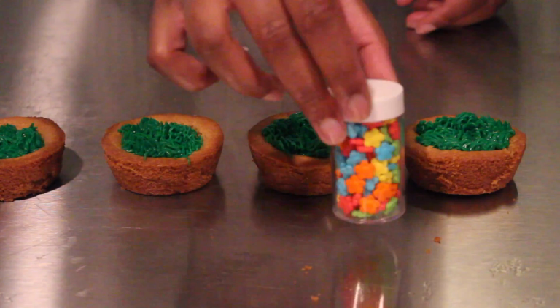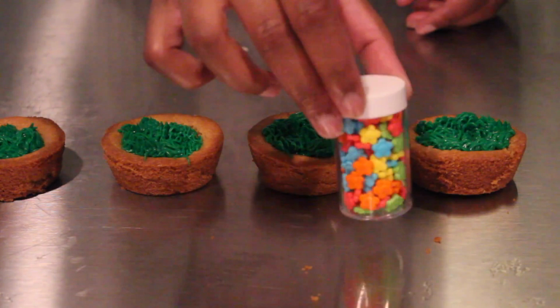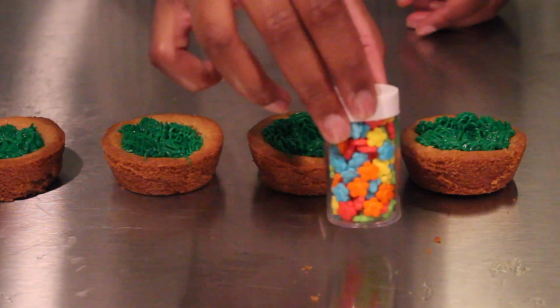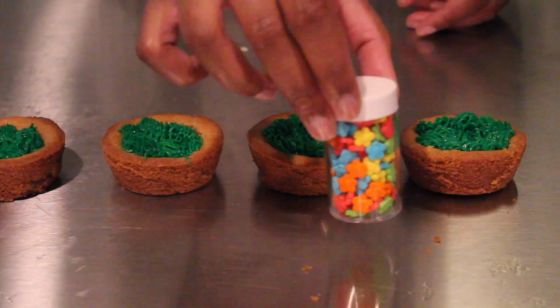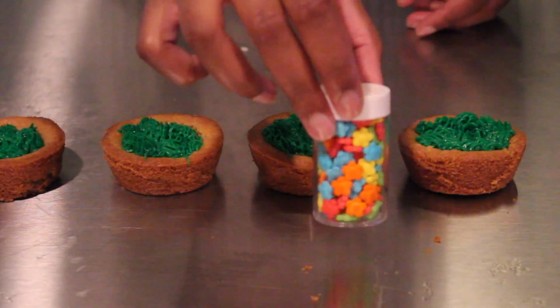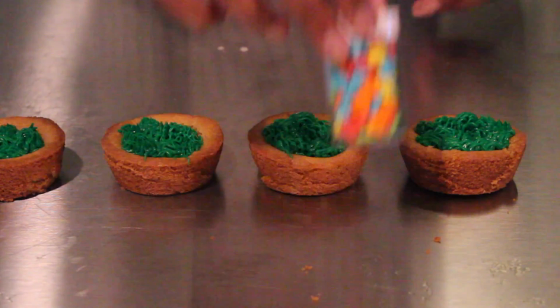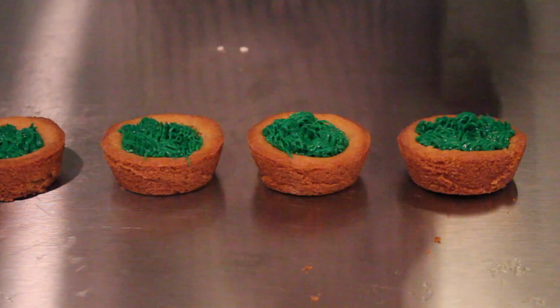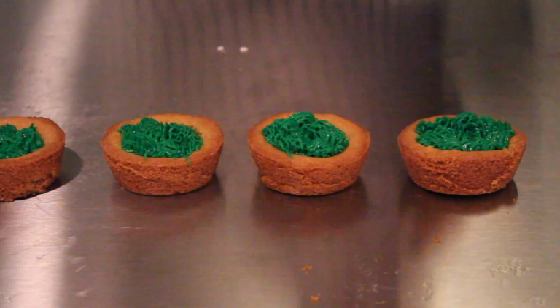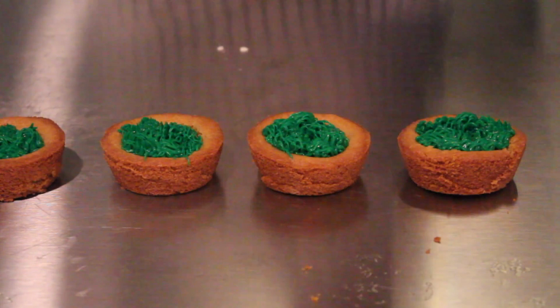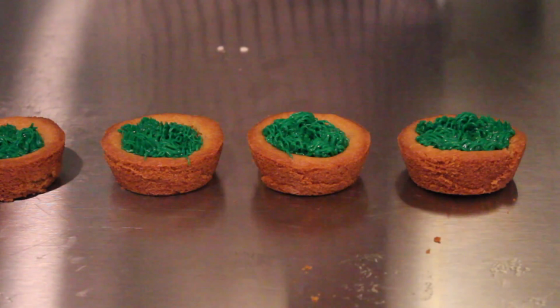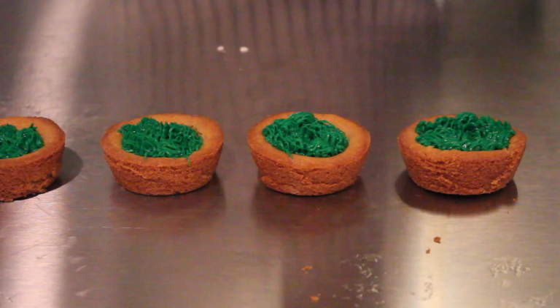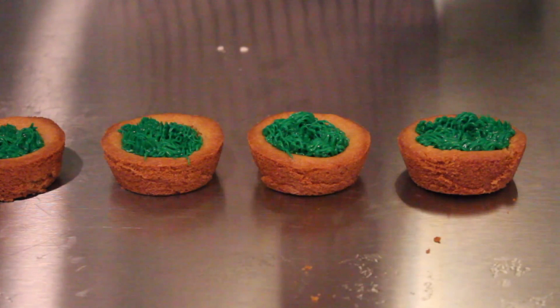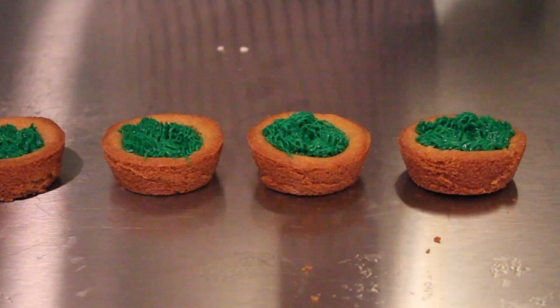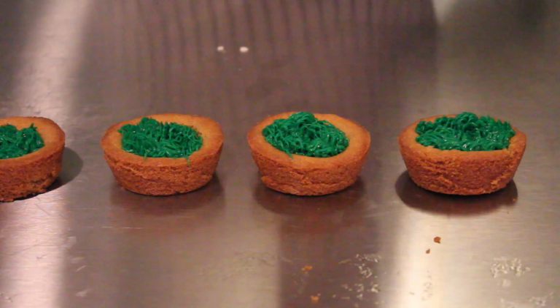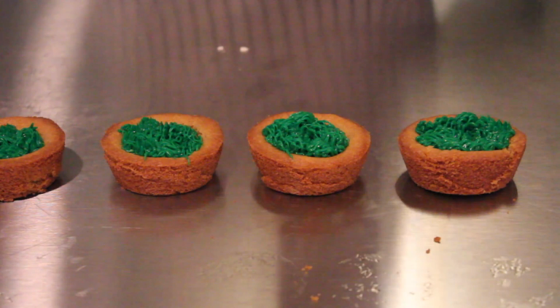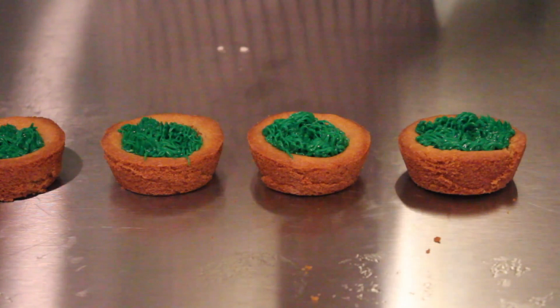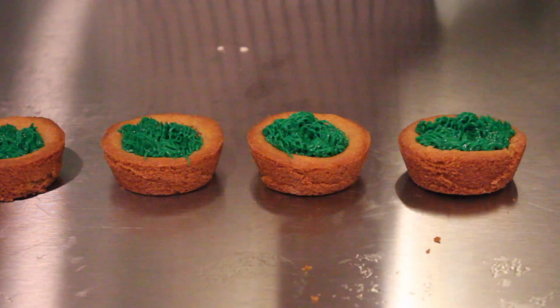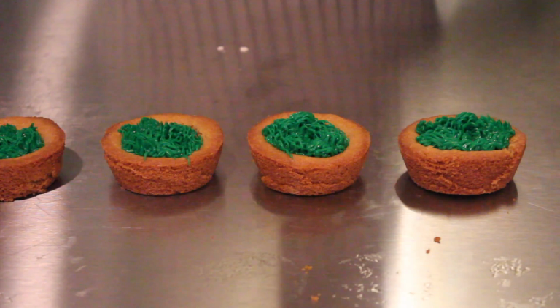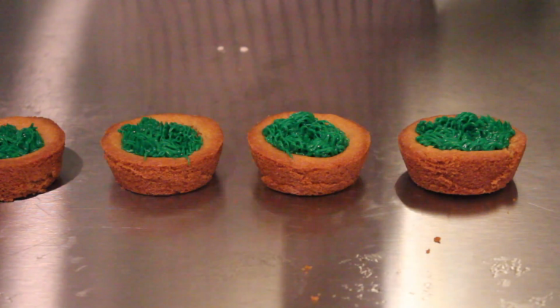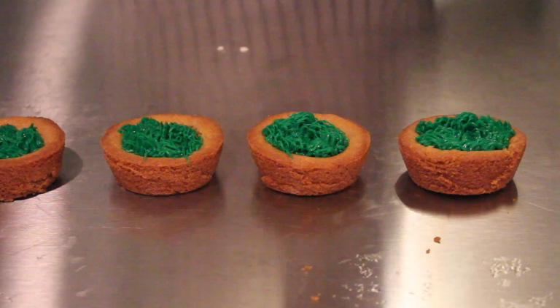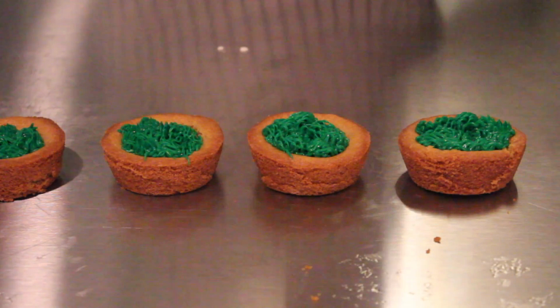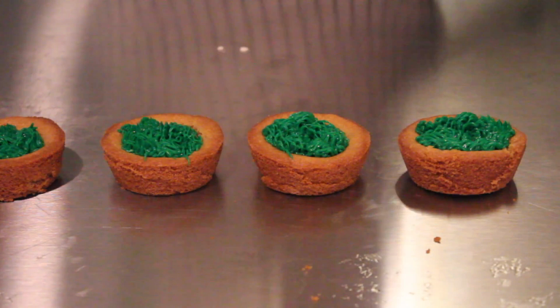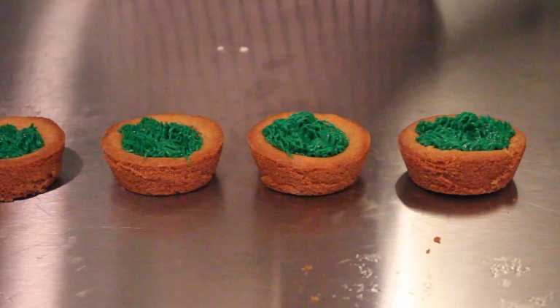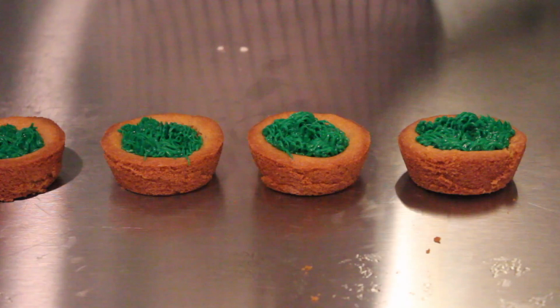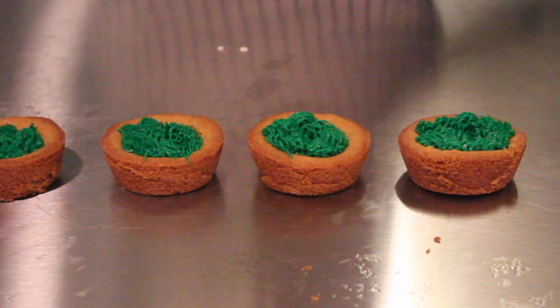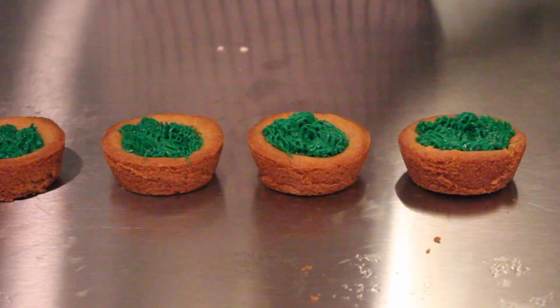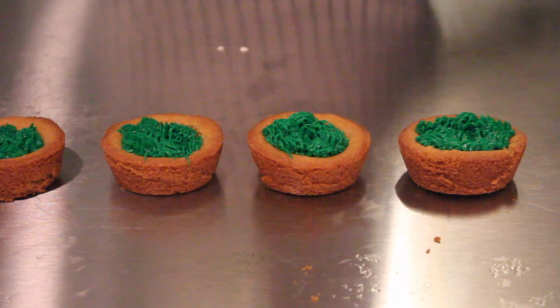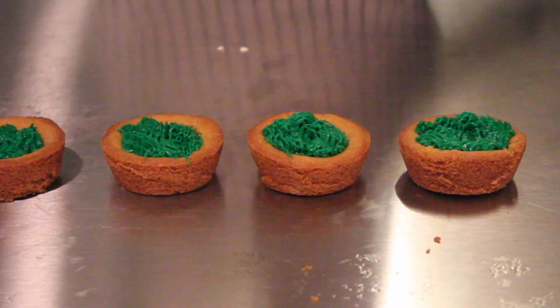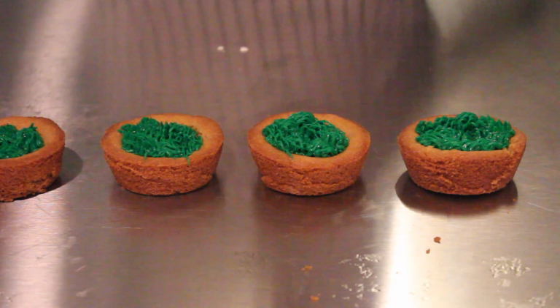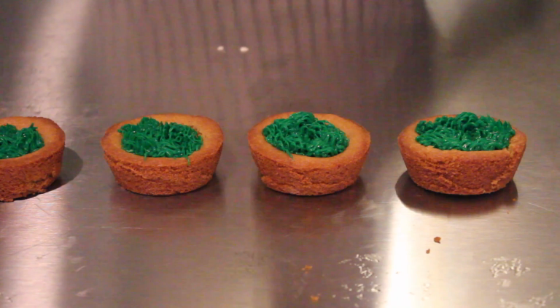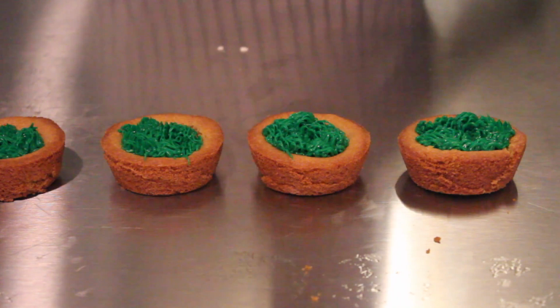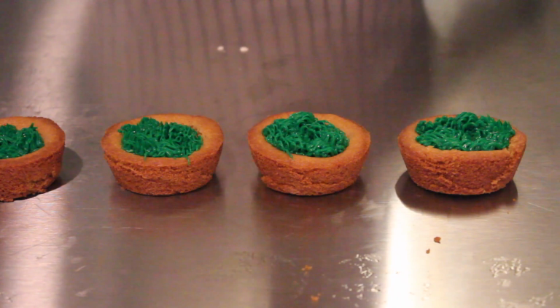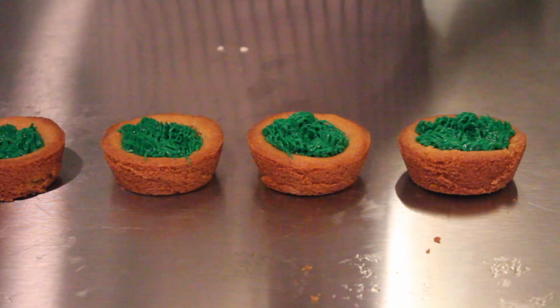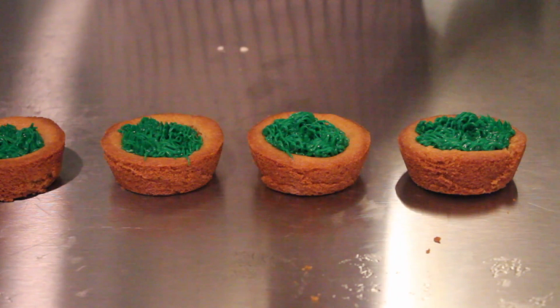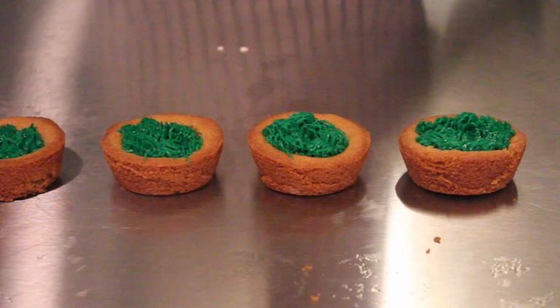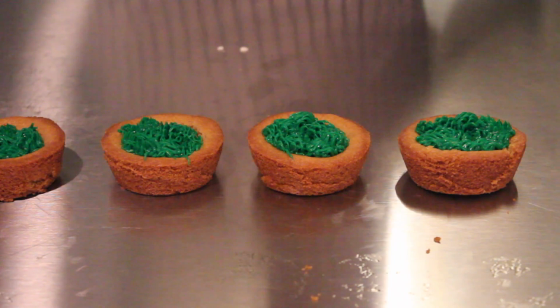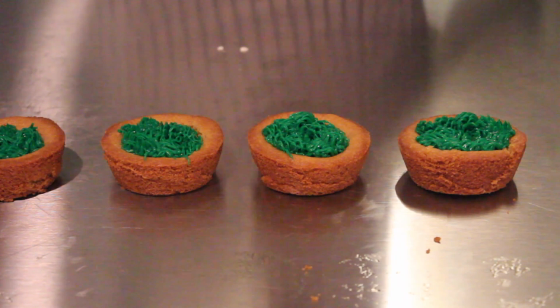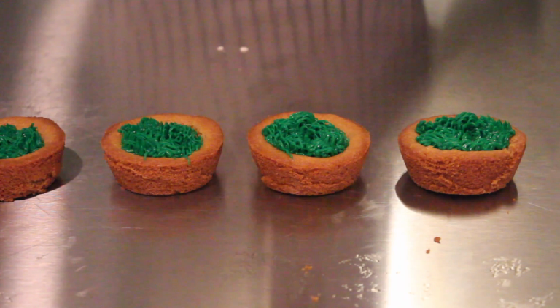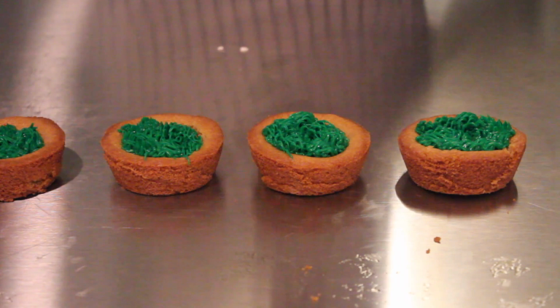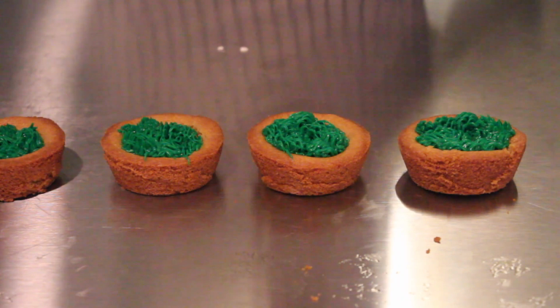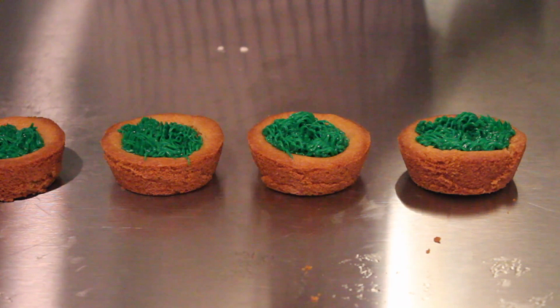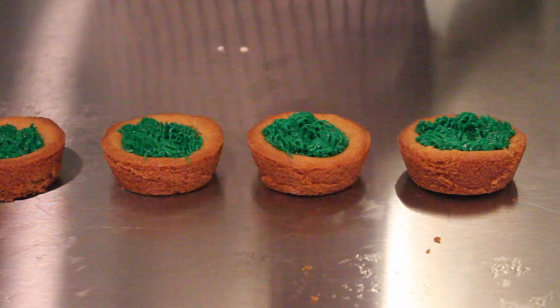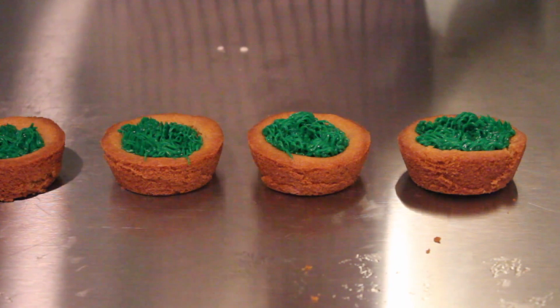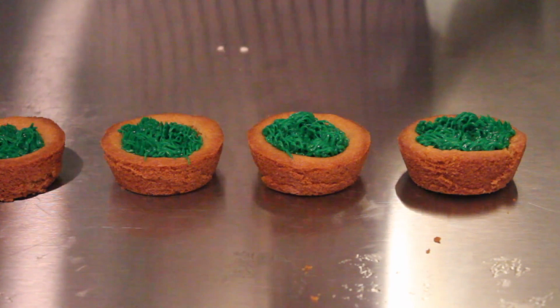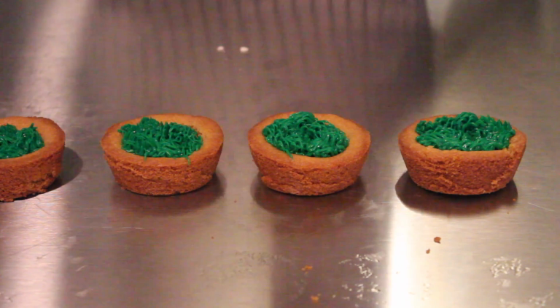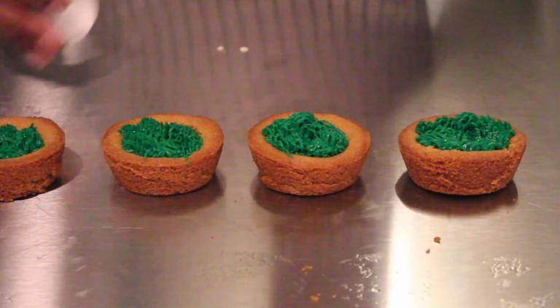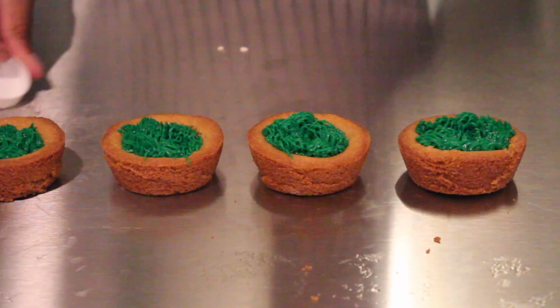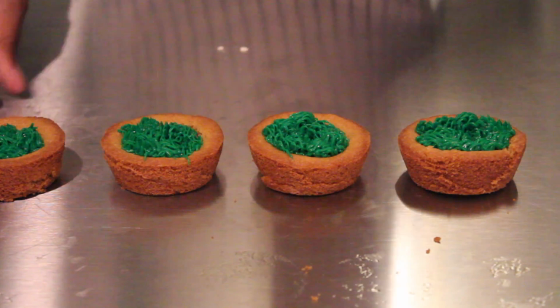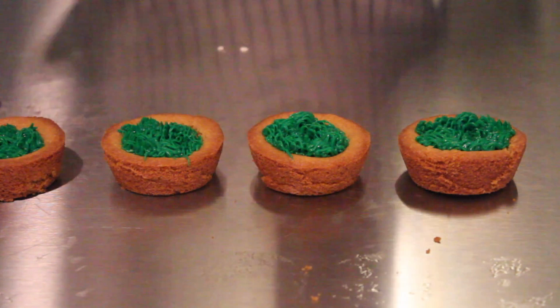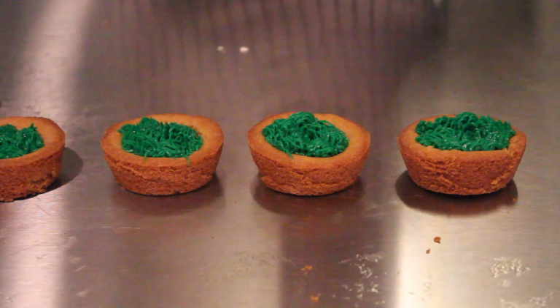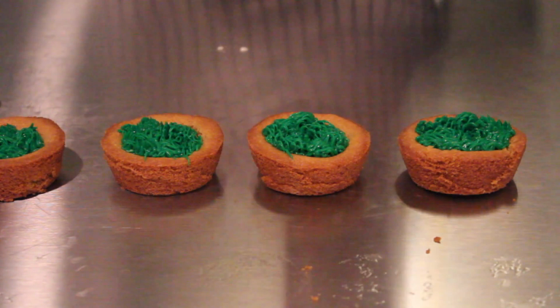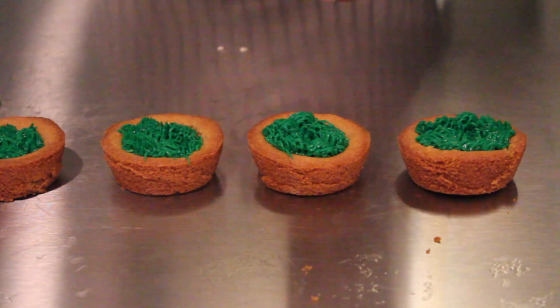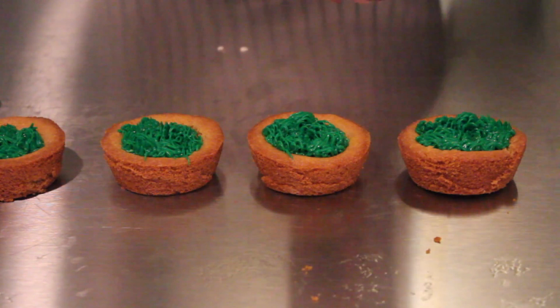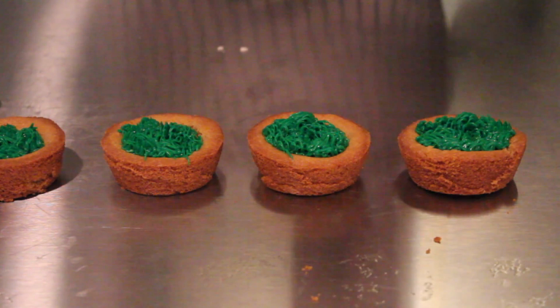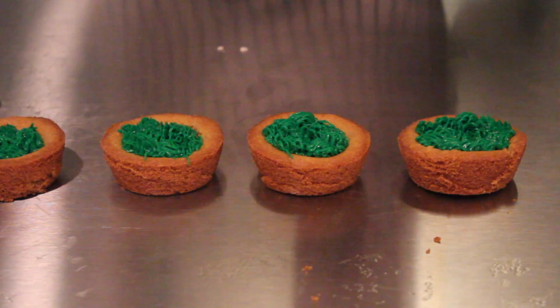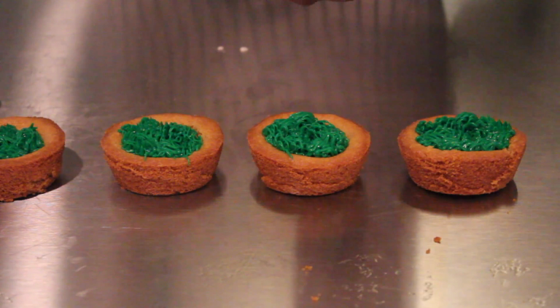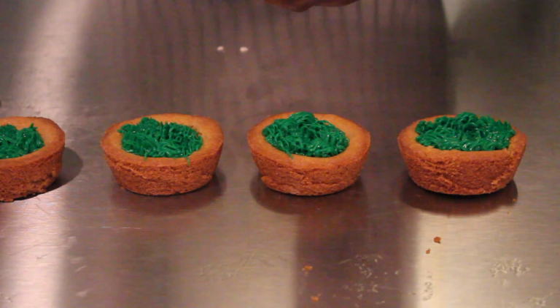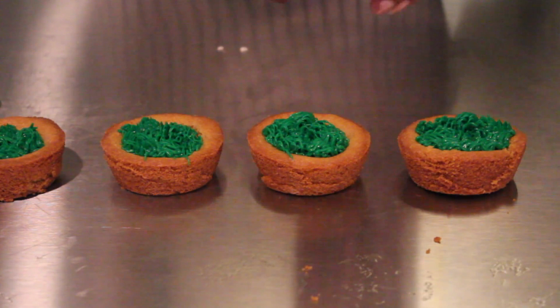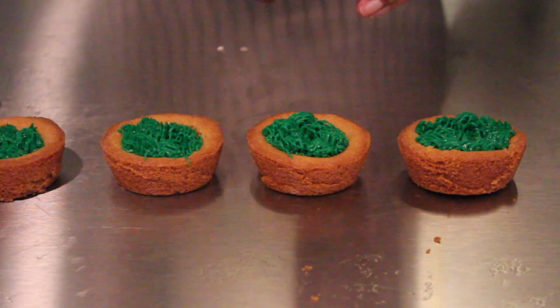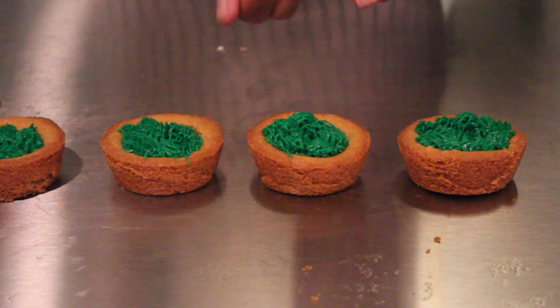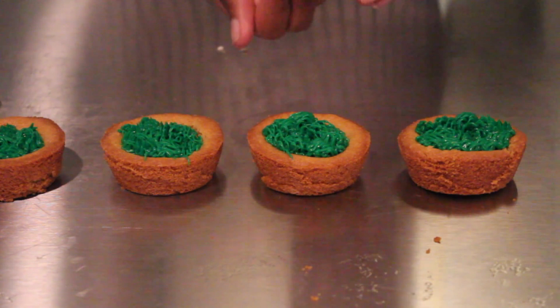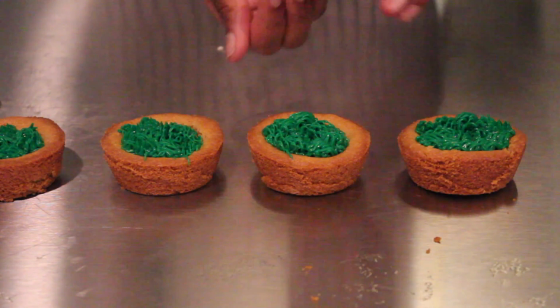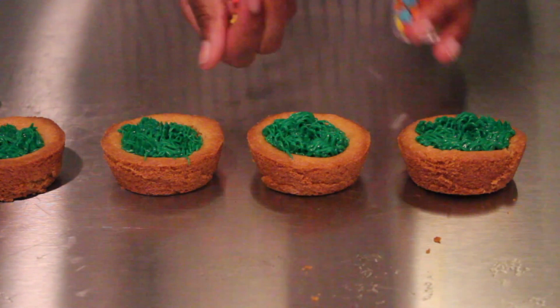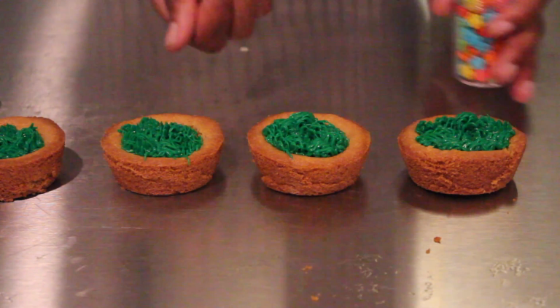Once I finished with that, I added these cute little flower sprinkles I got from Michael's and I'm just going to put those on my grass too.